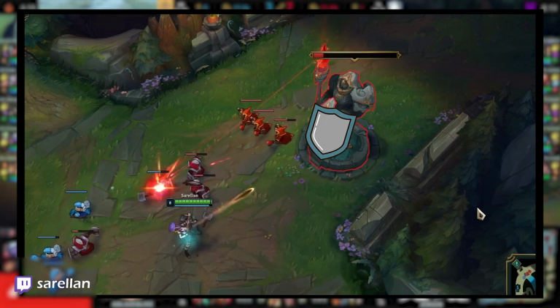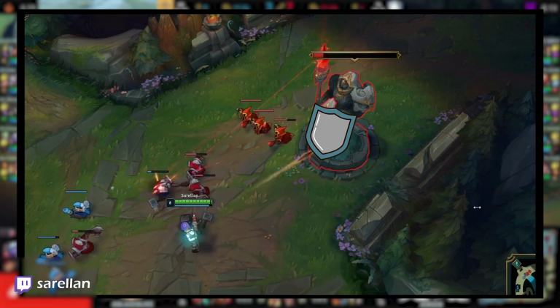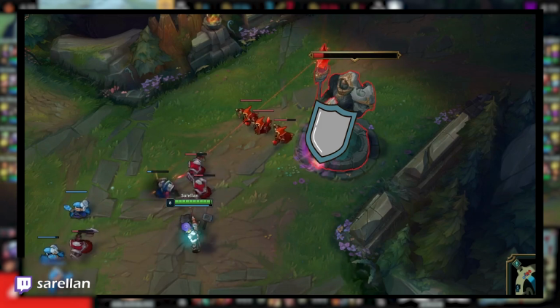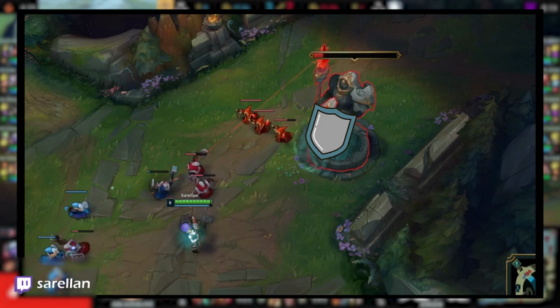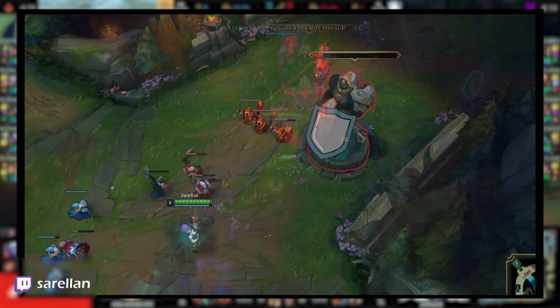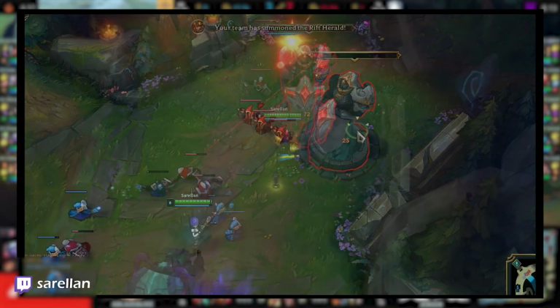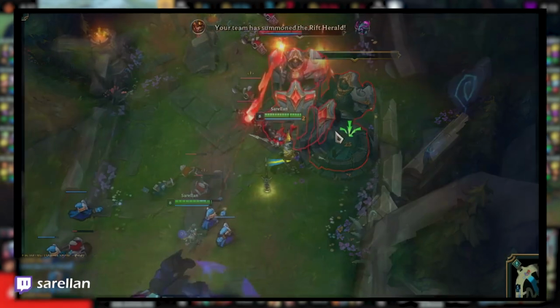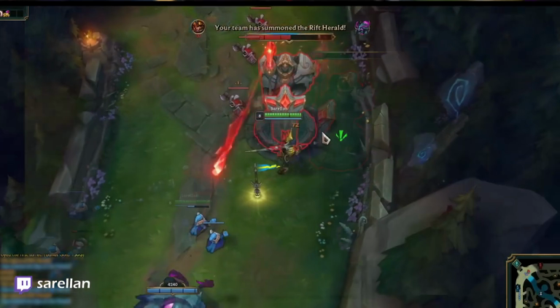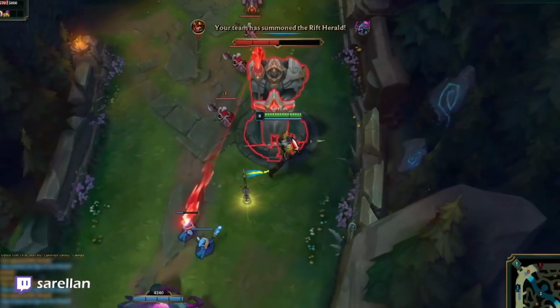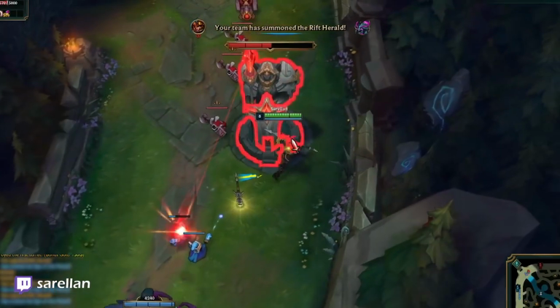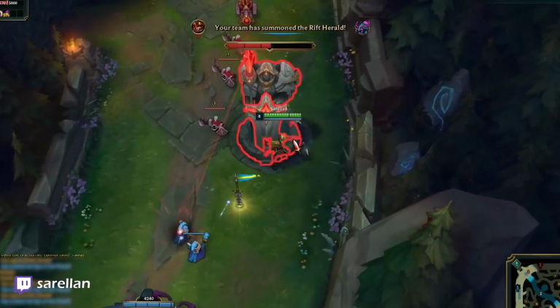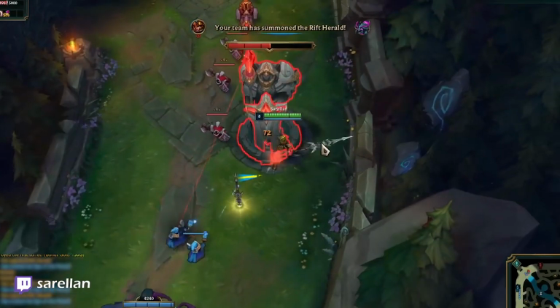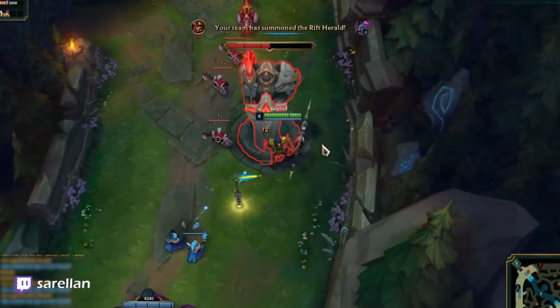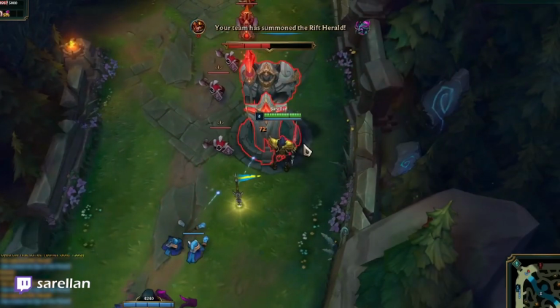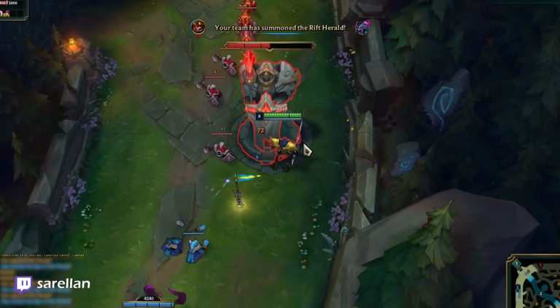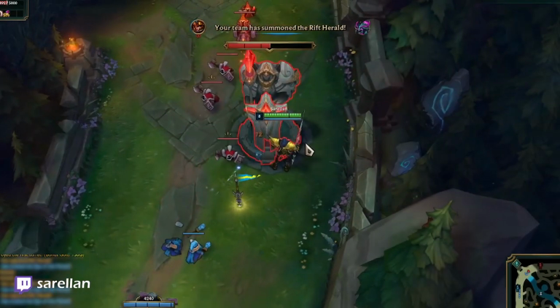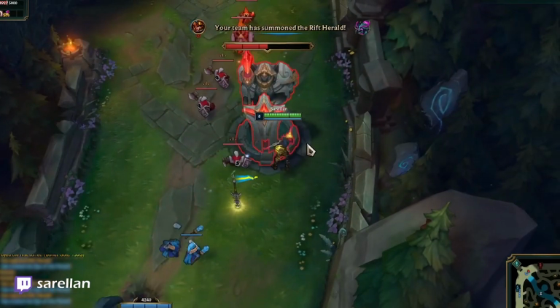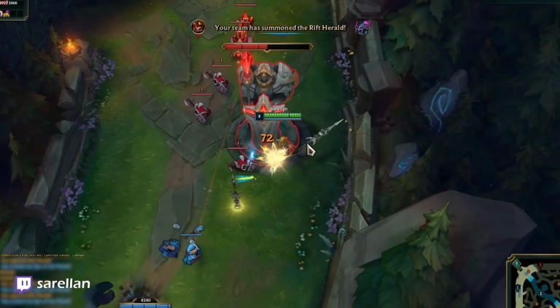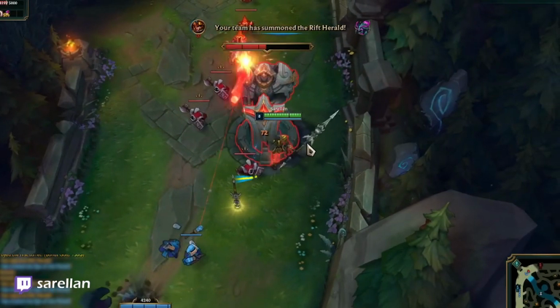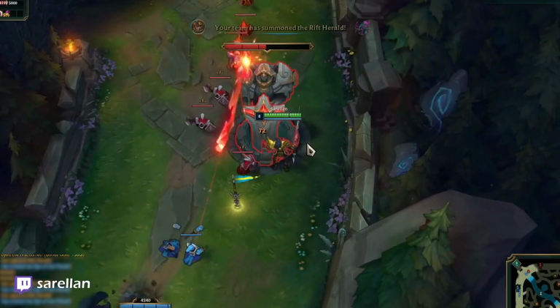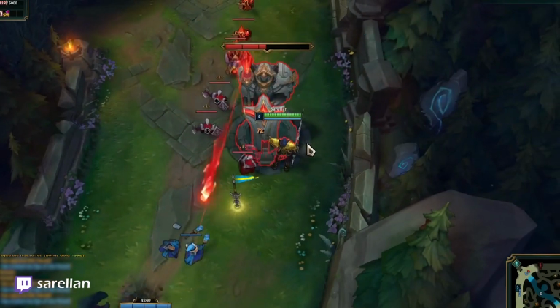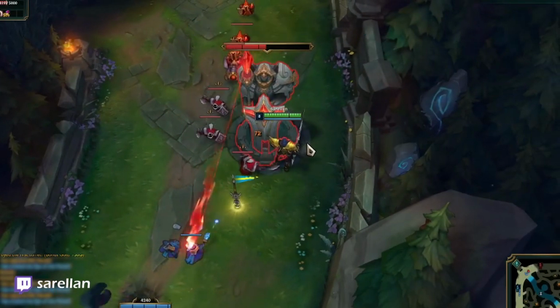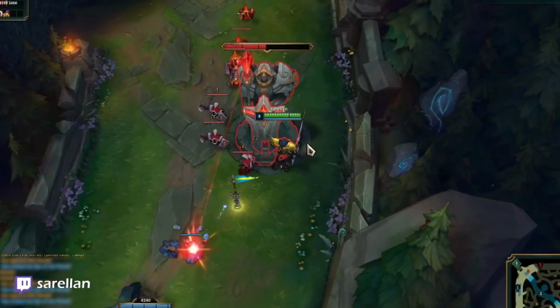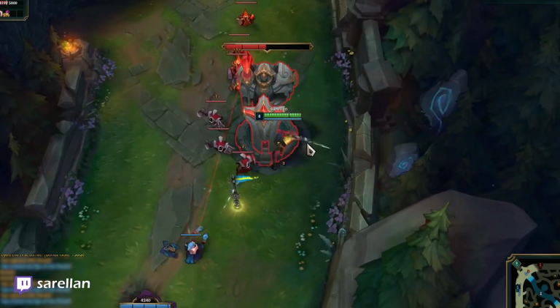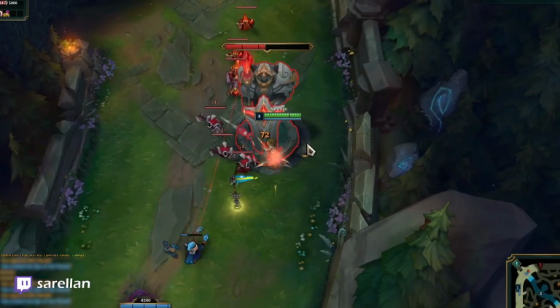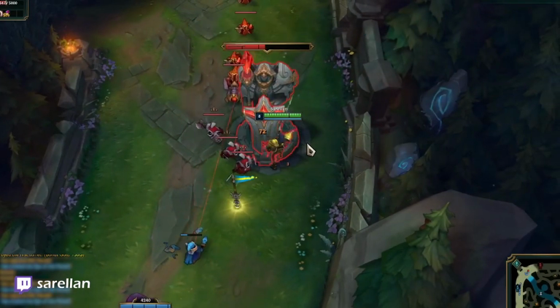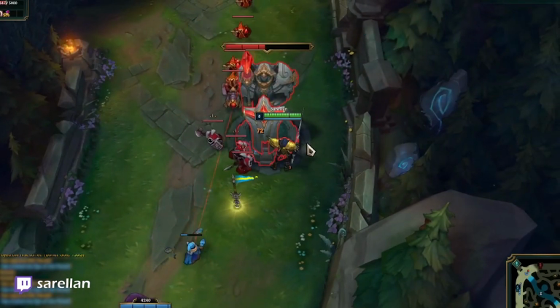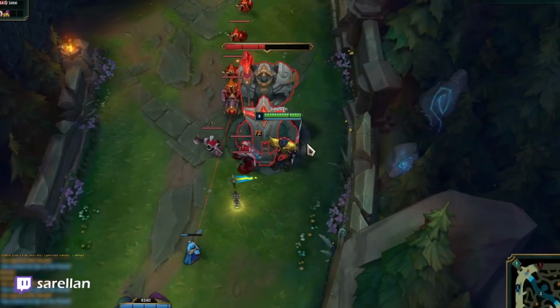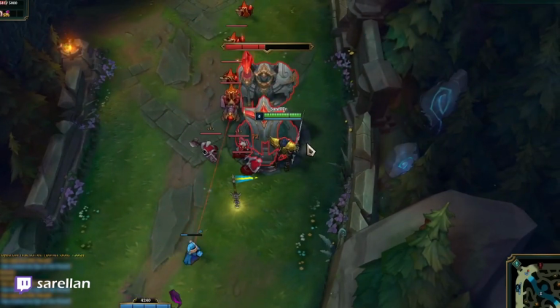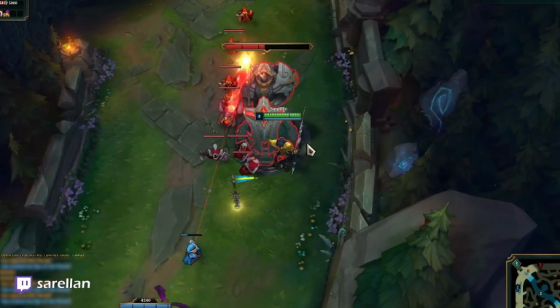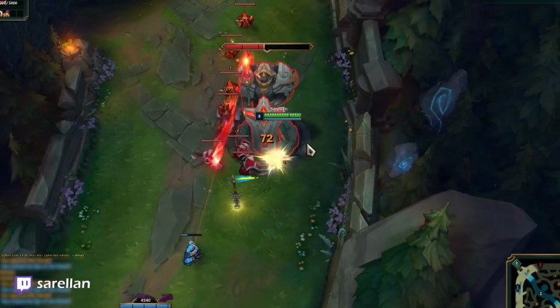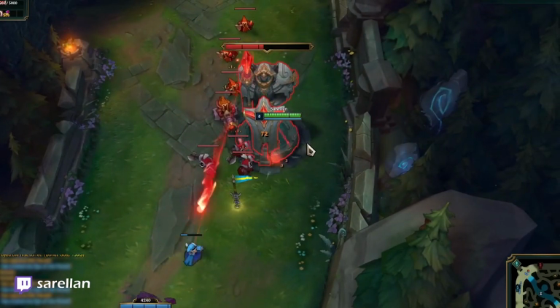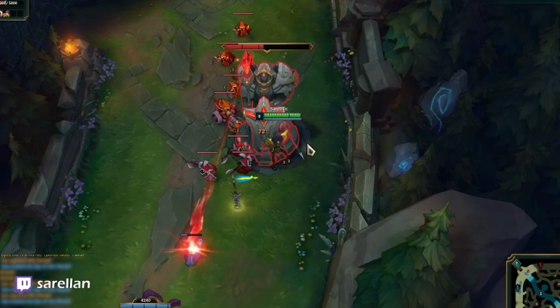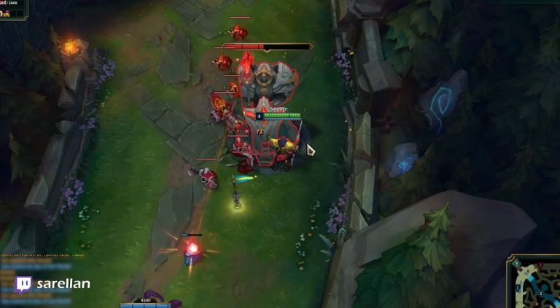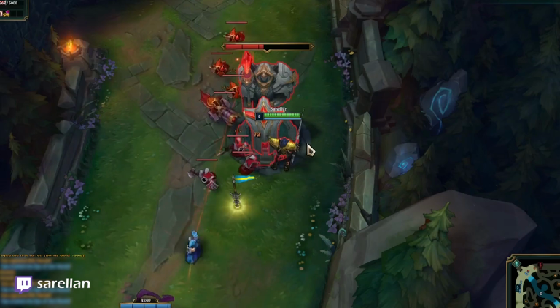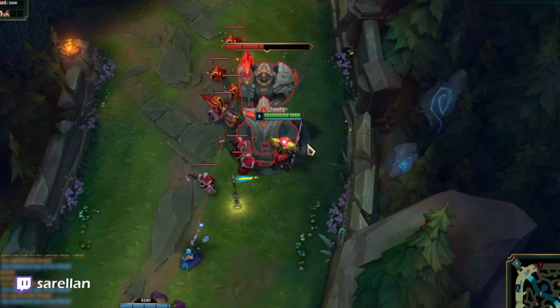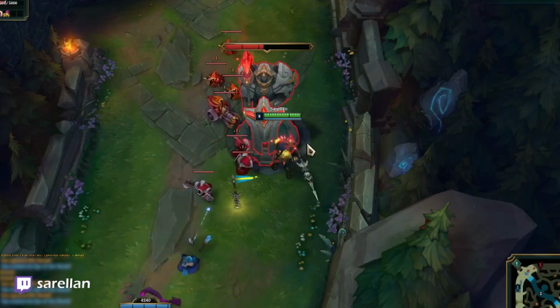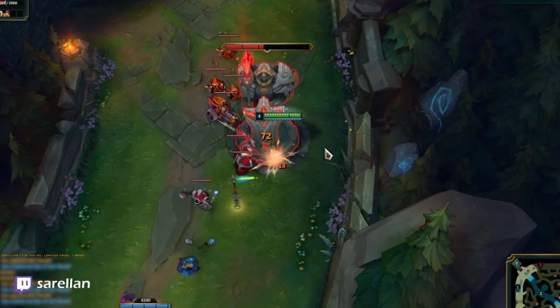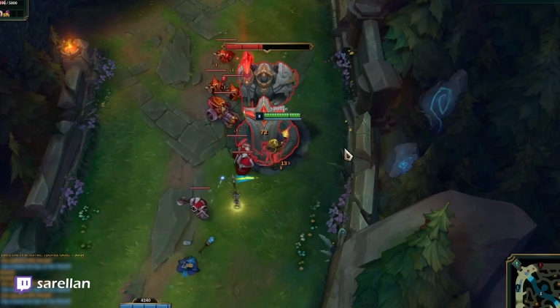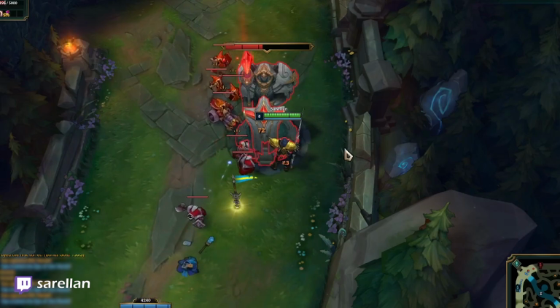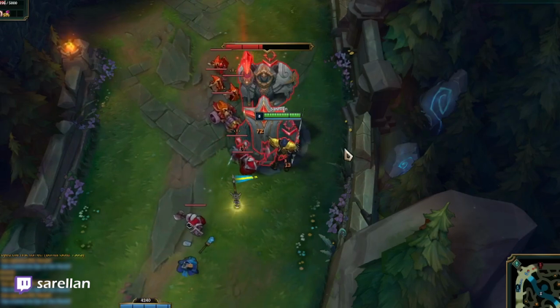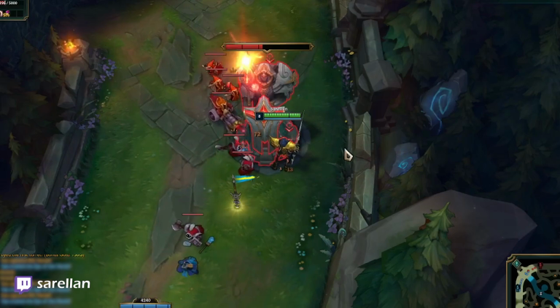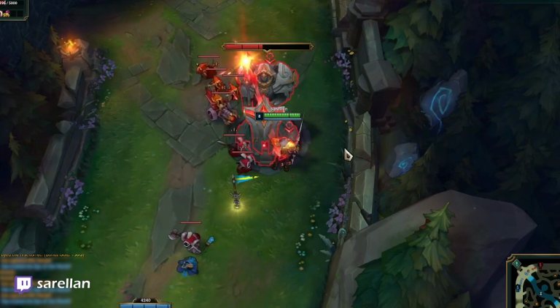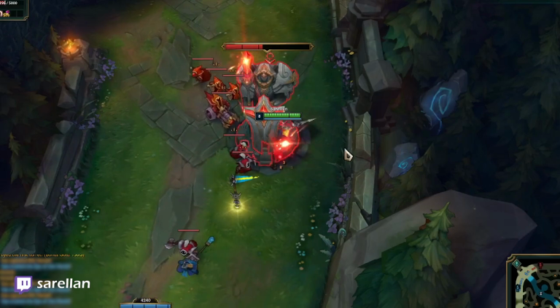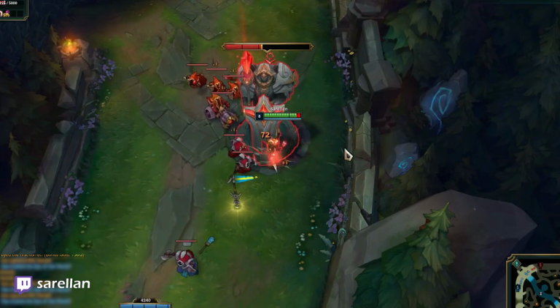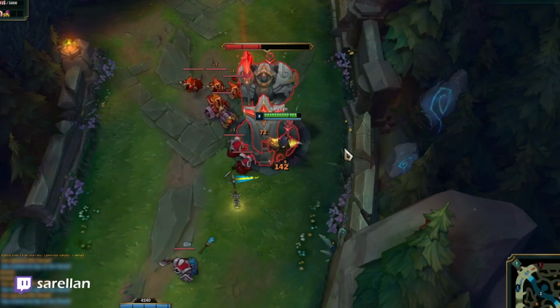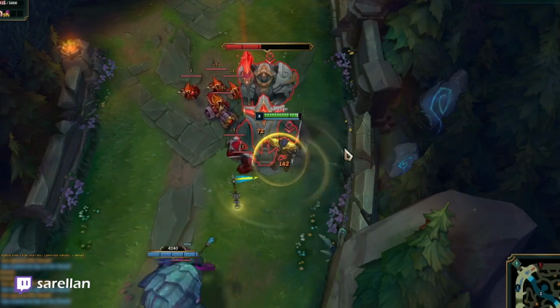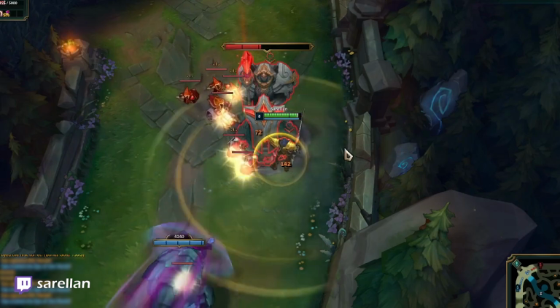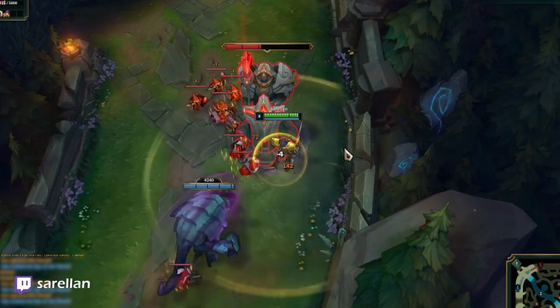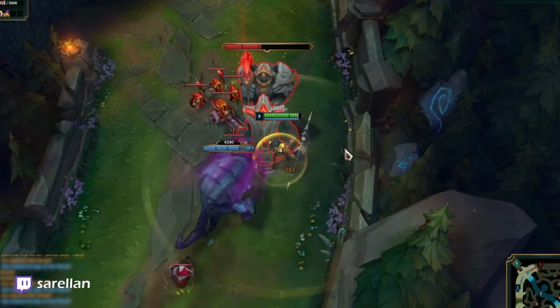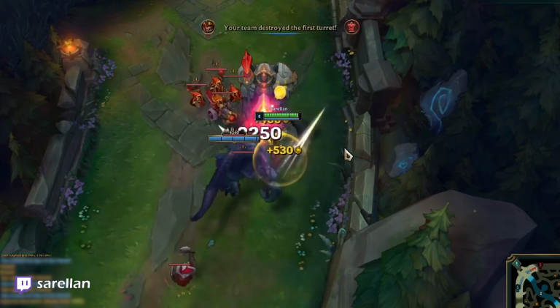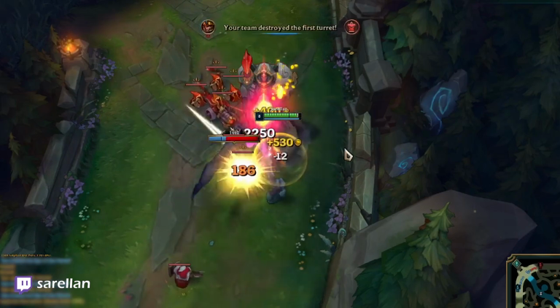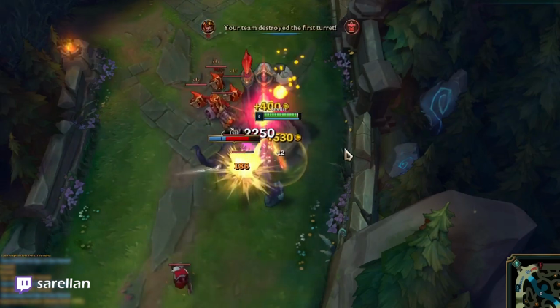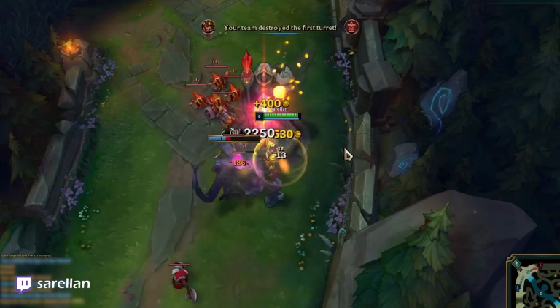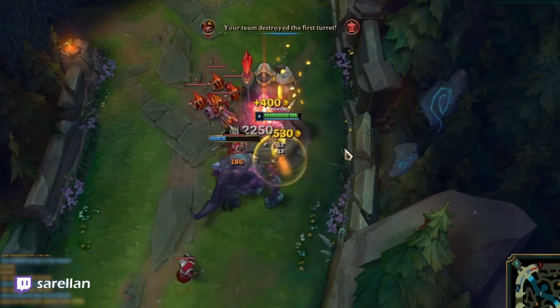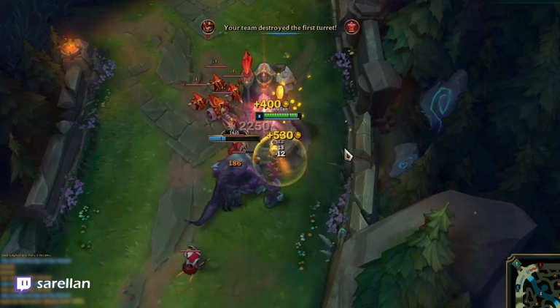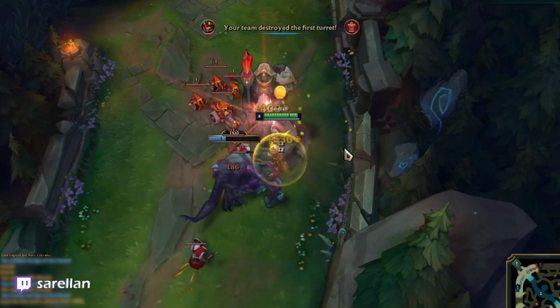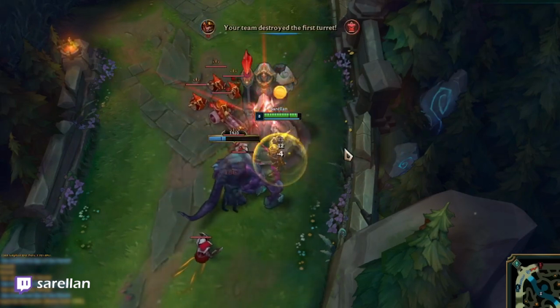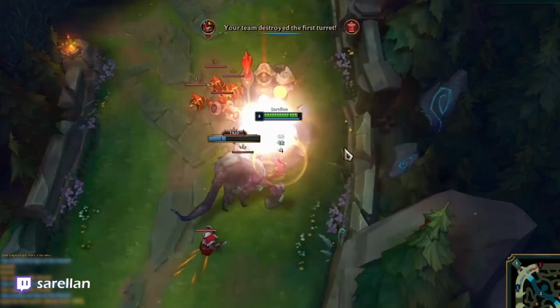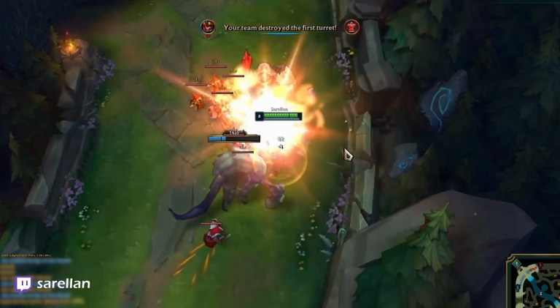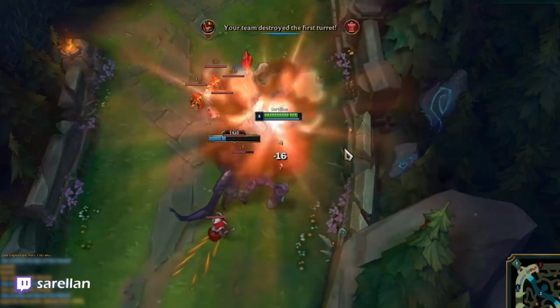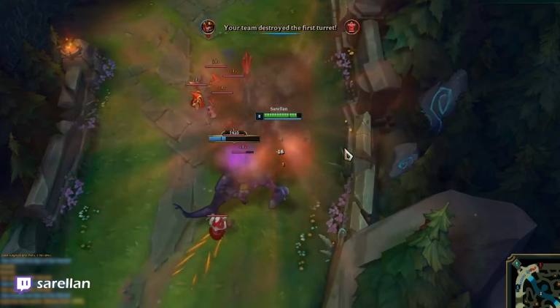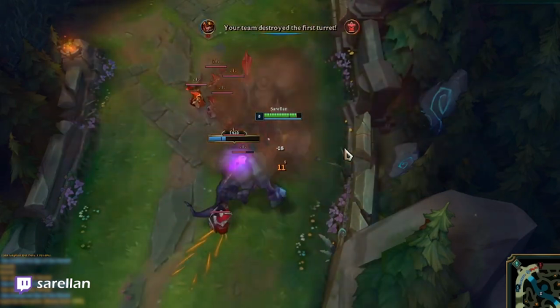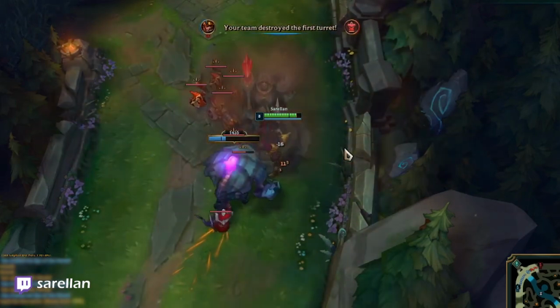So if you plan to take down a tower before 14 minutes, try to time the Rift Herald charge so that it finishes off the tower and doesn't leave you with unfinished business.